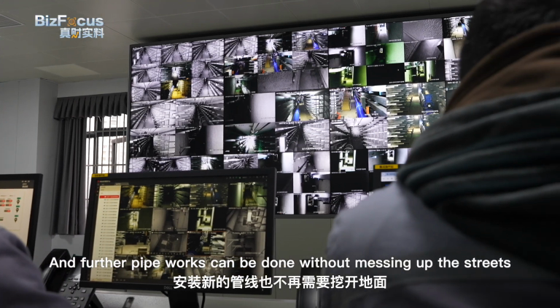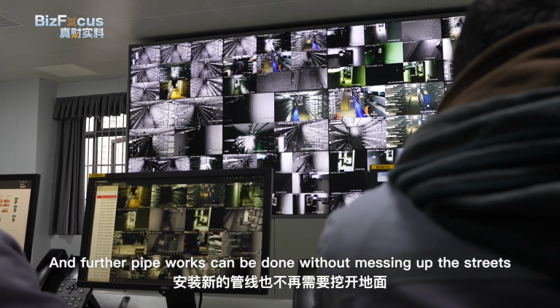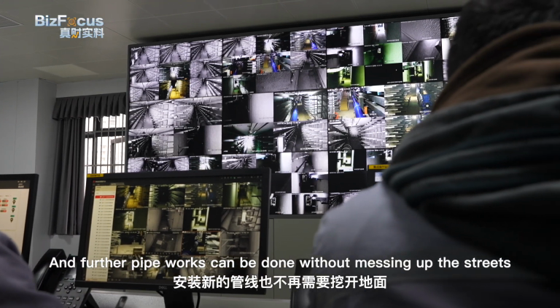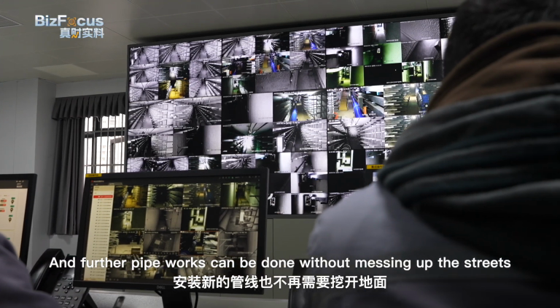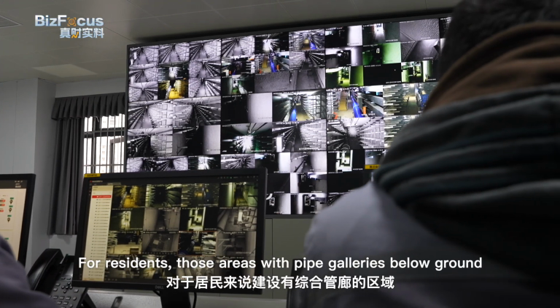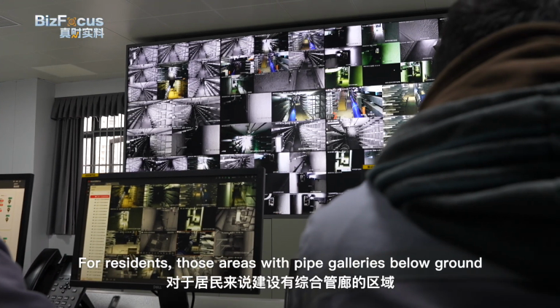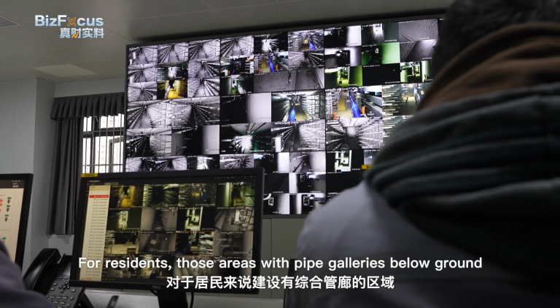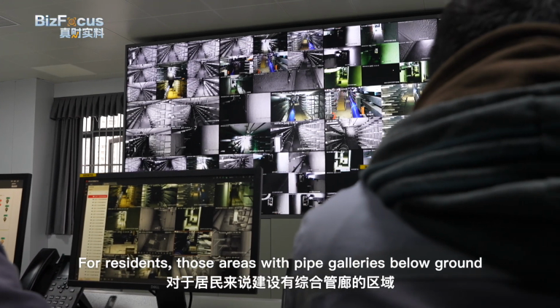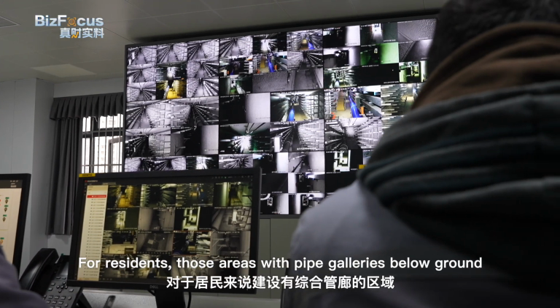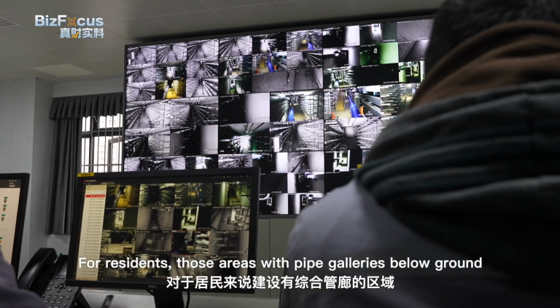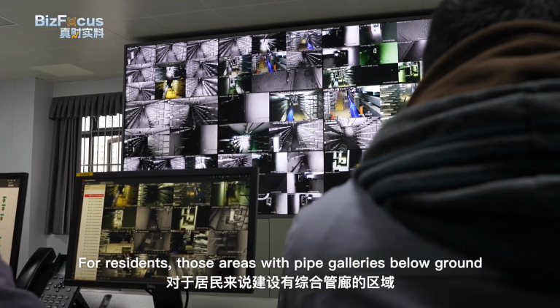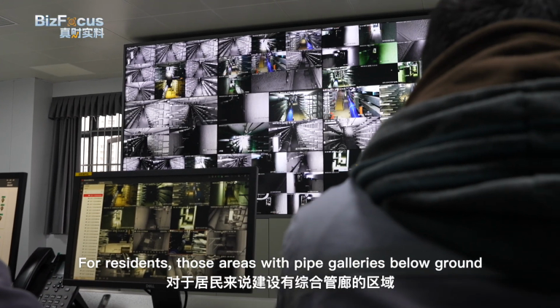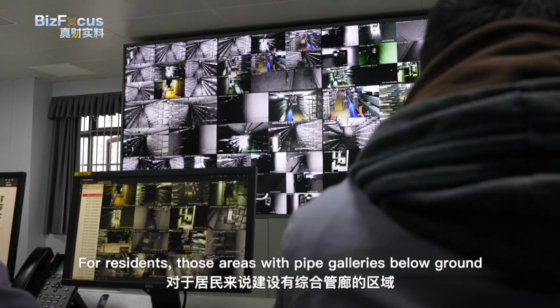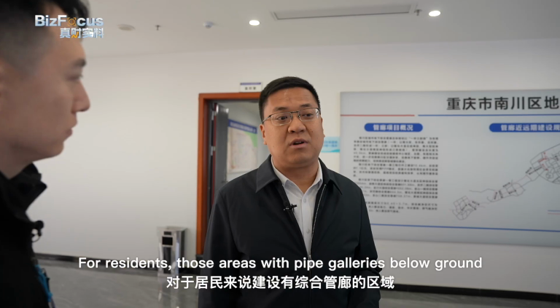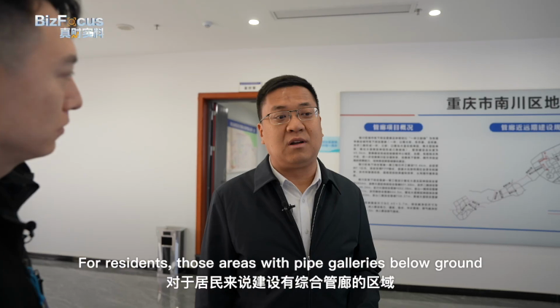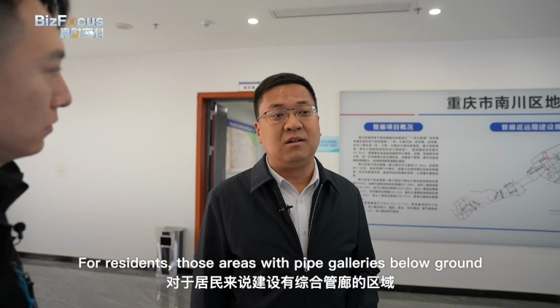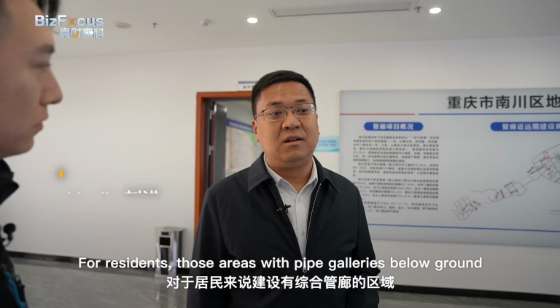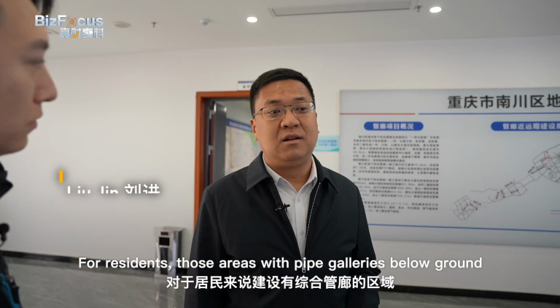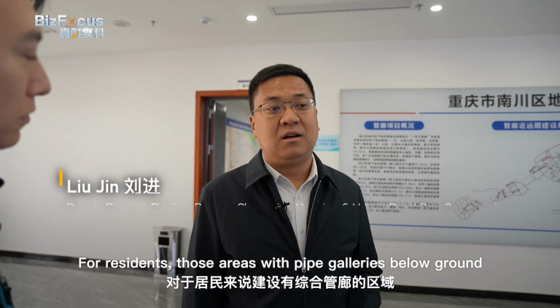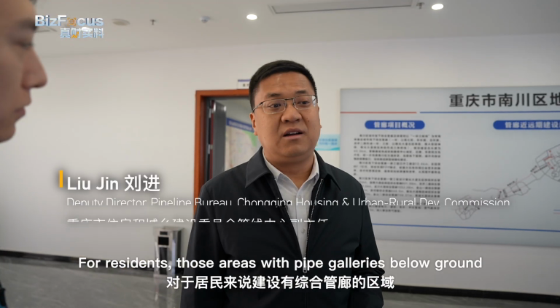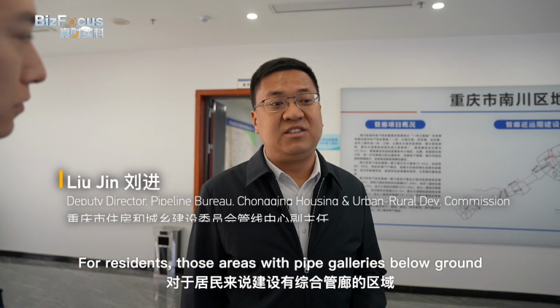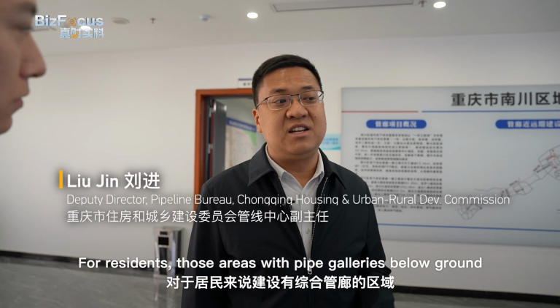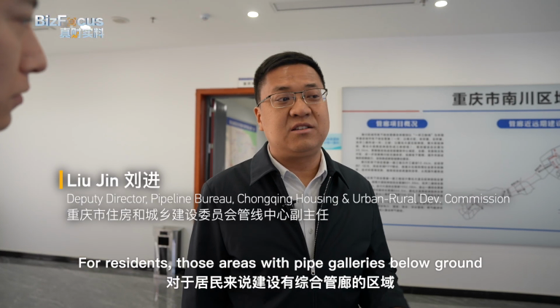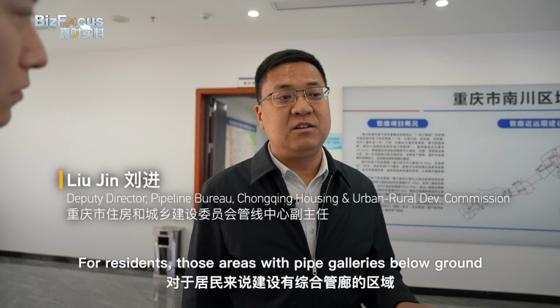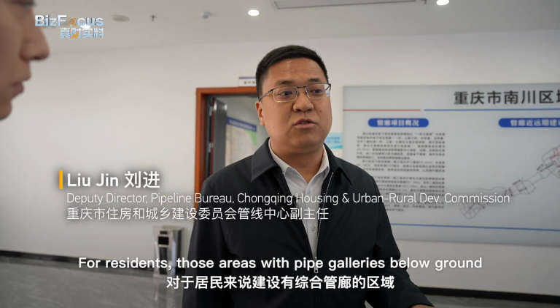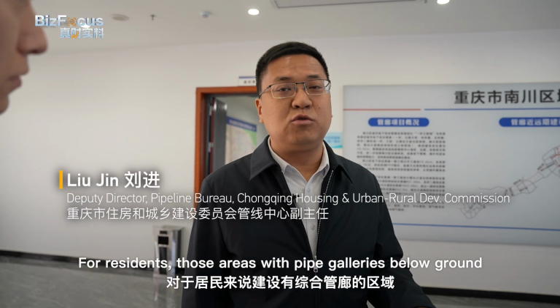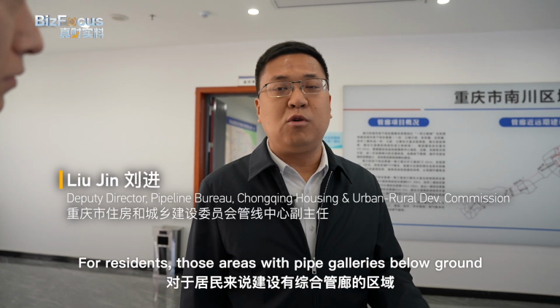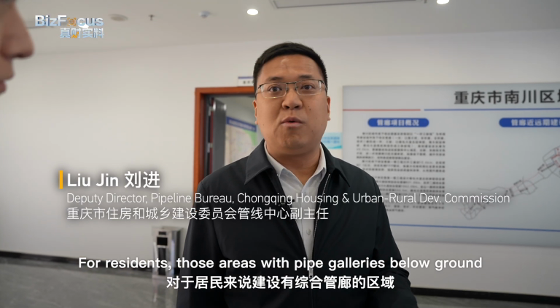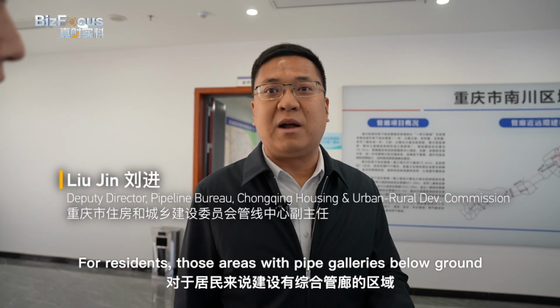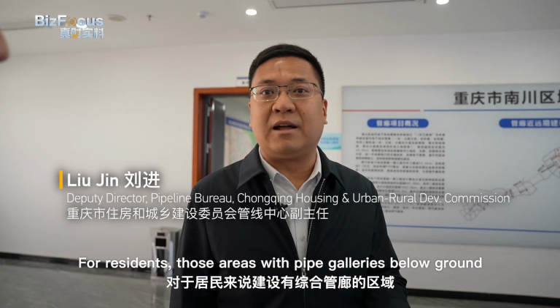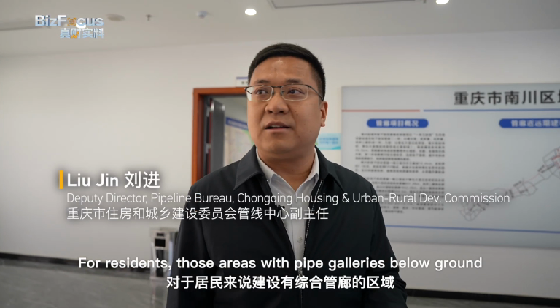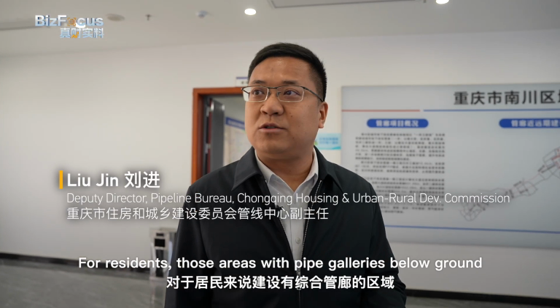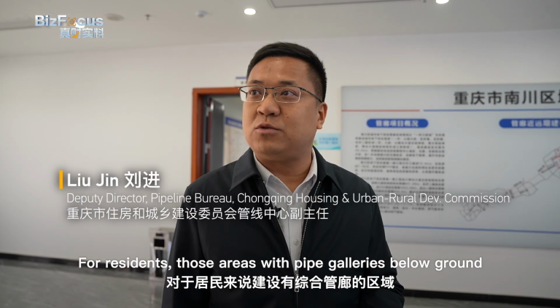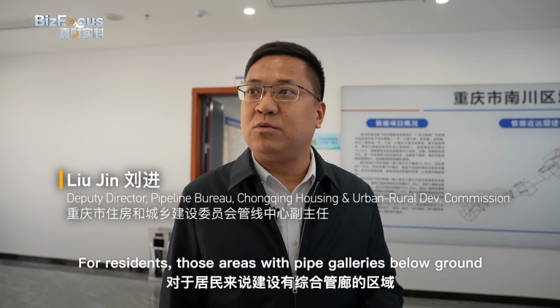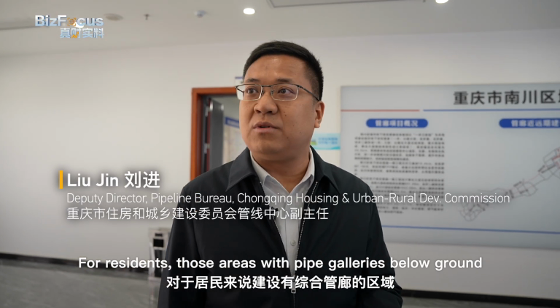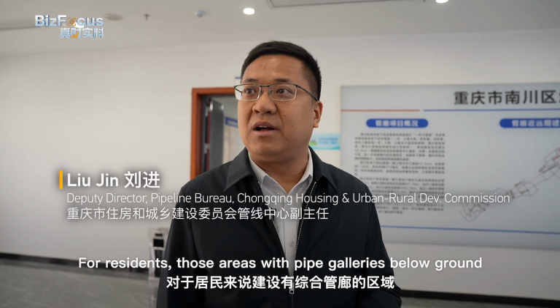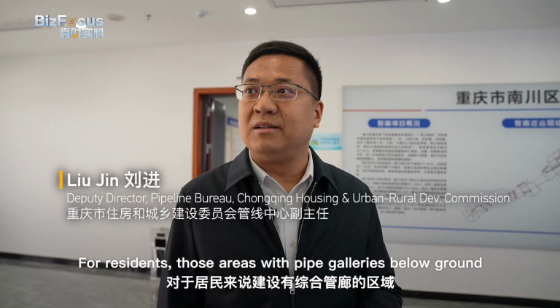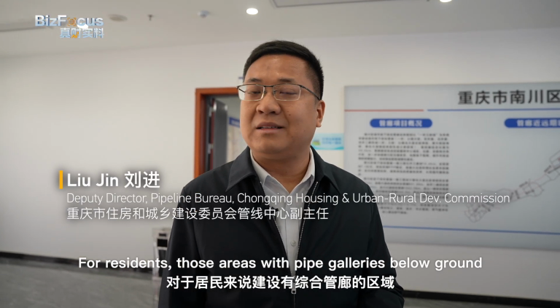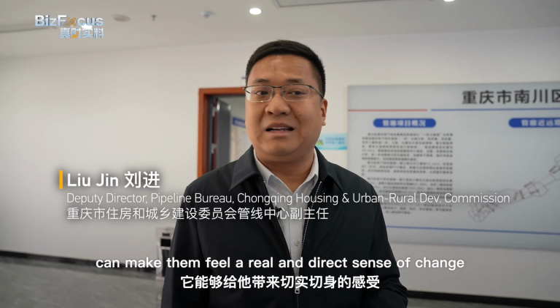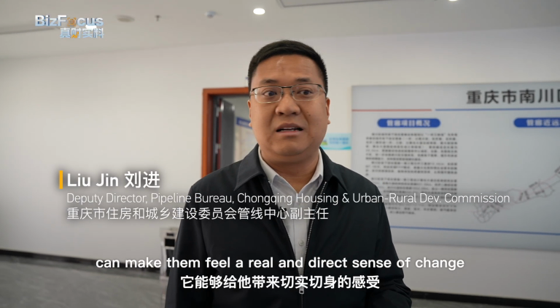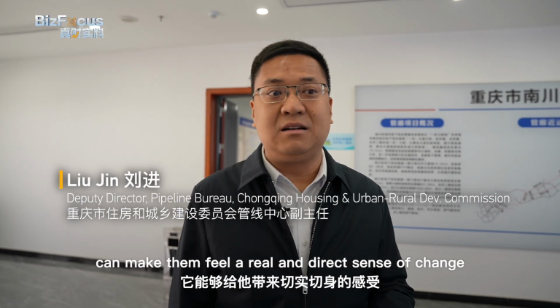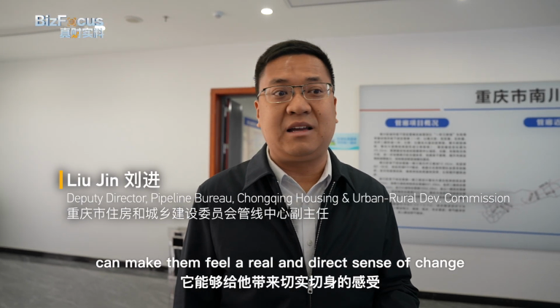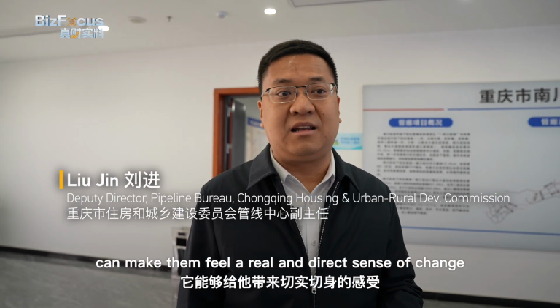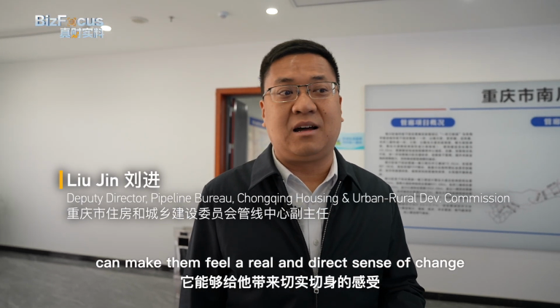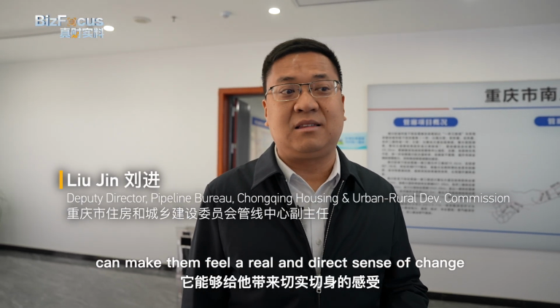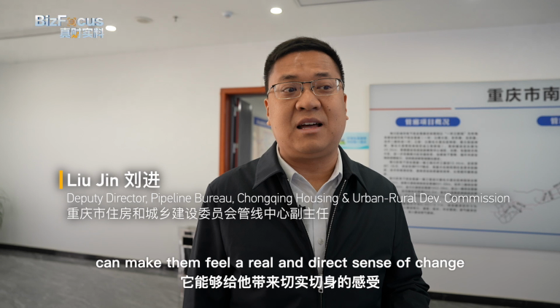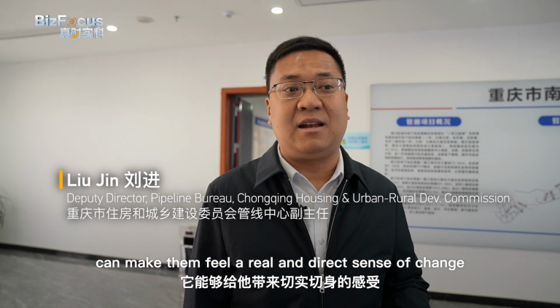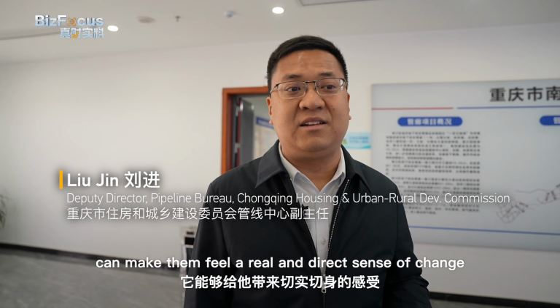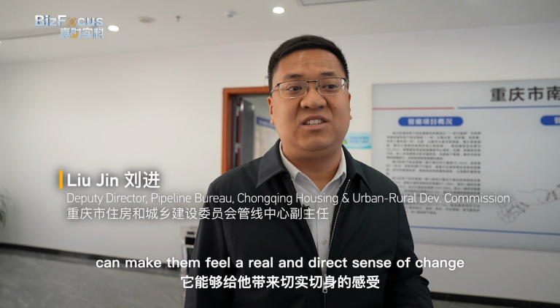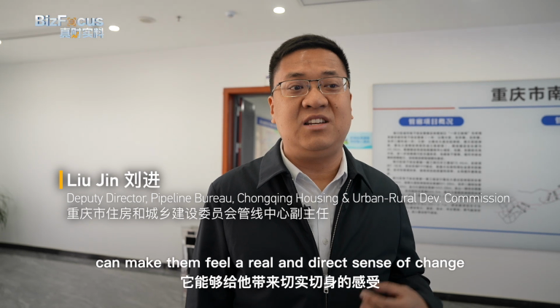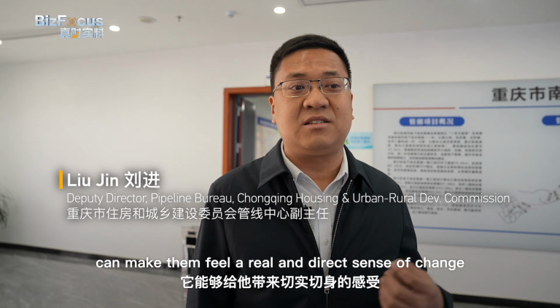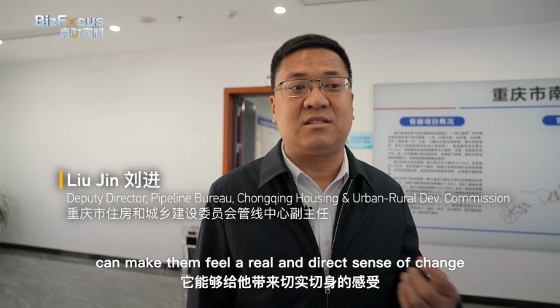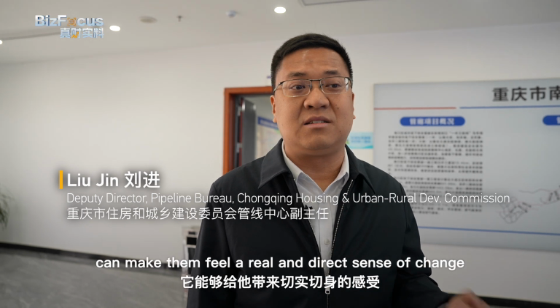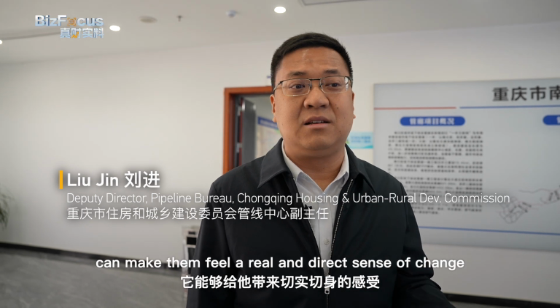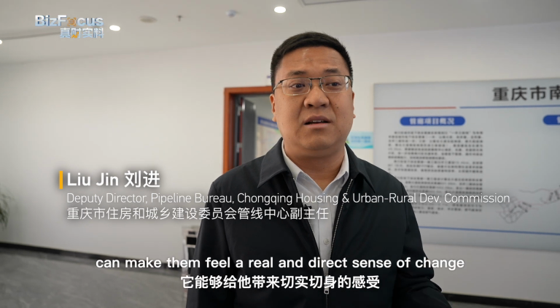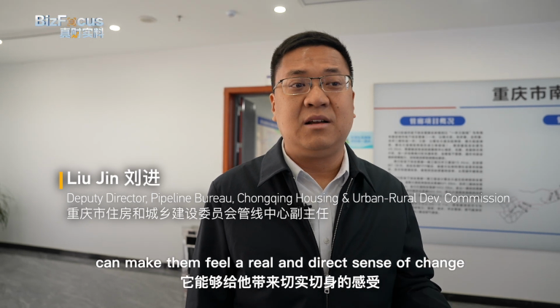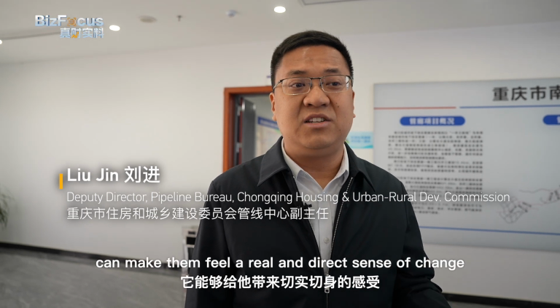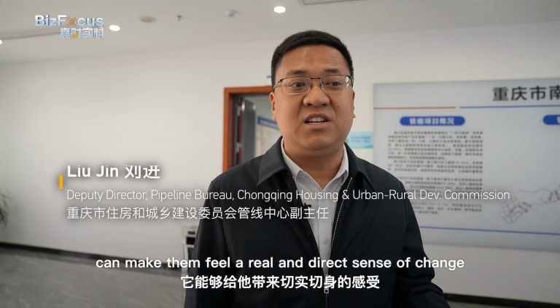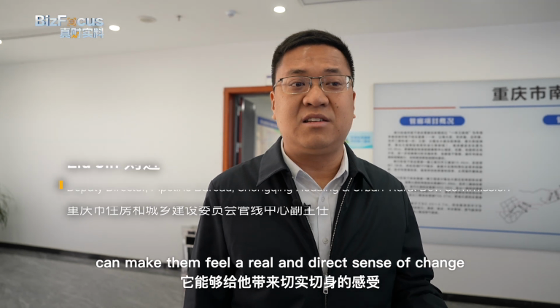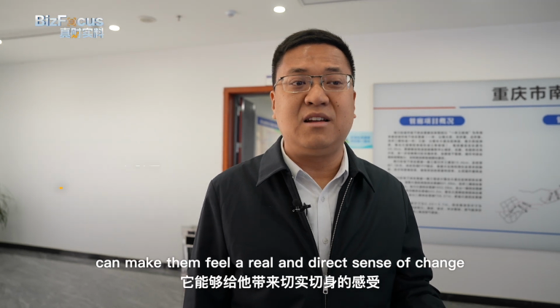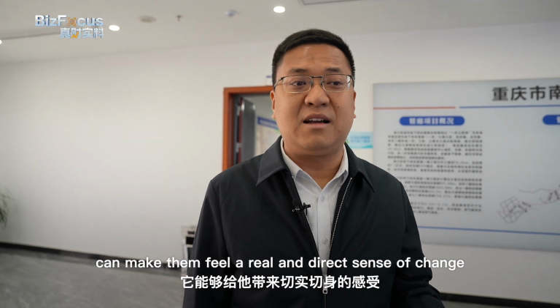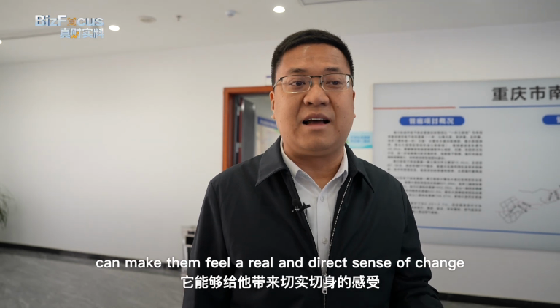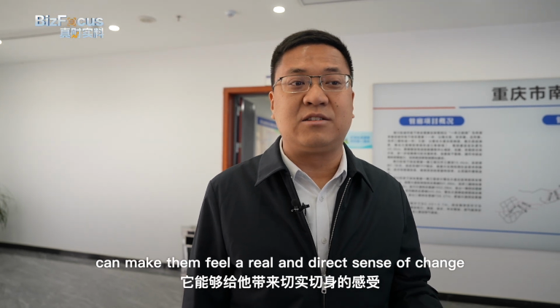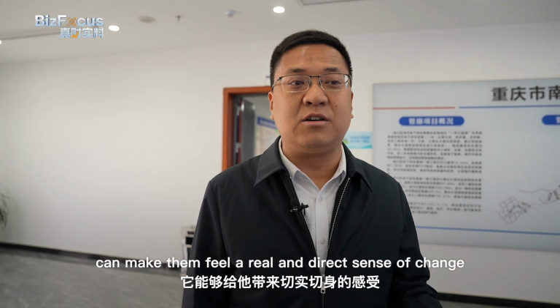For the residents, they have a place where they can get a sense of the infrastructure experience.